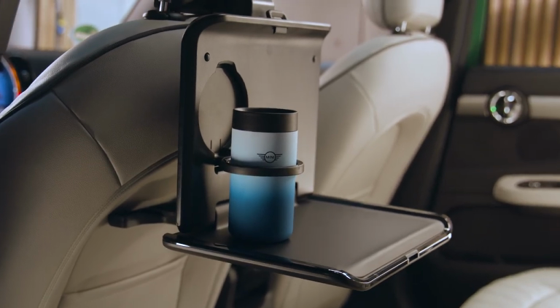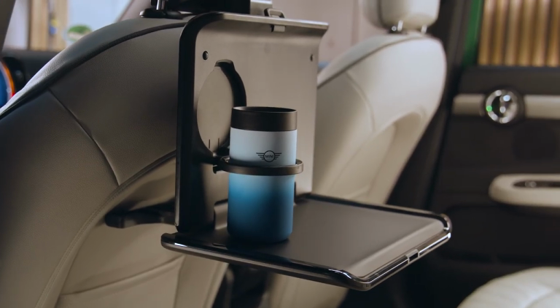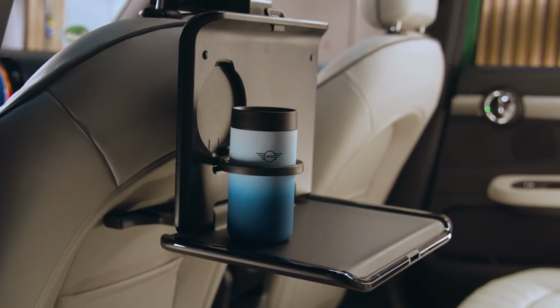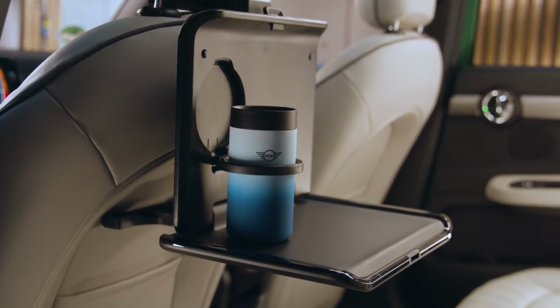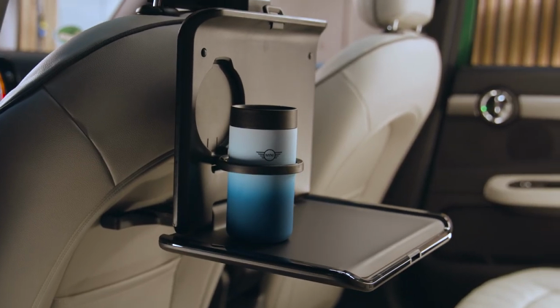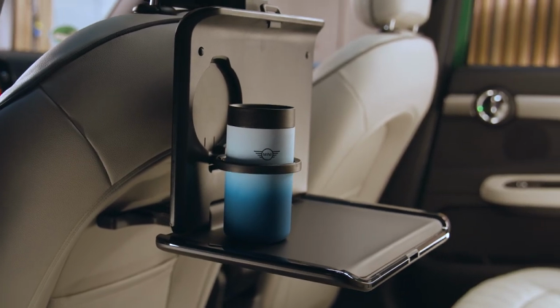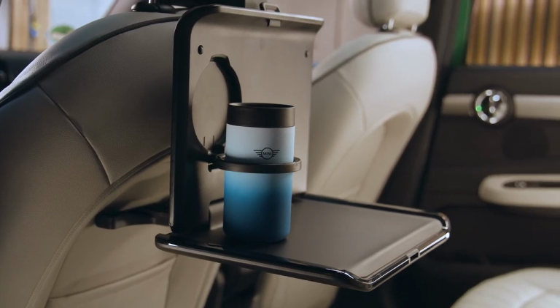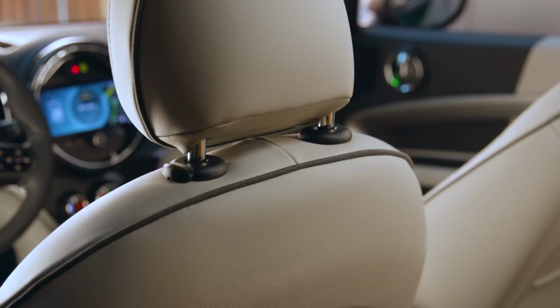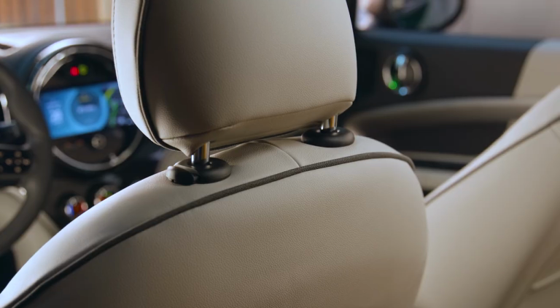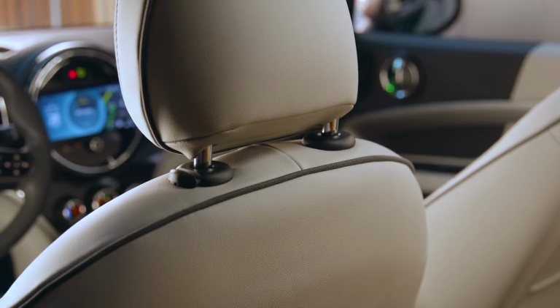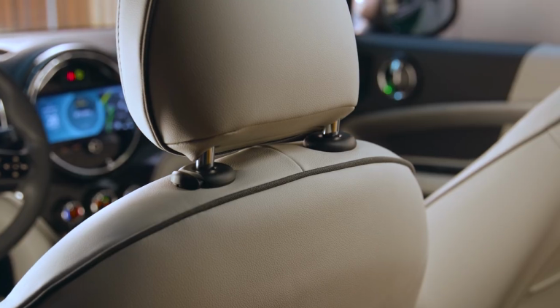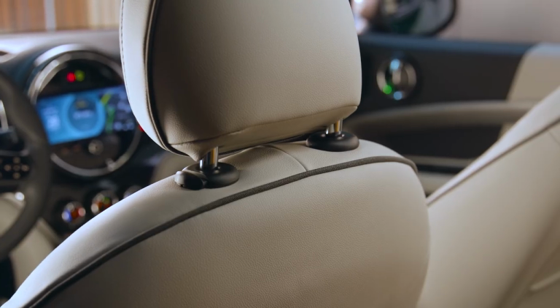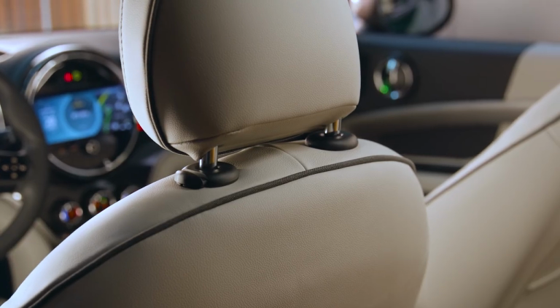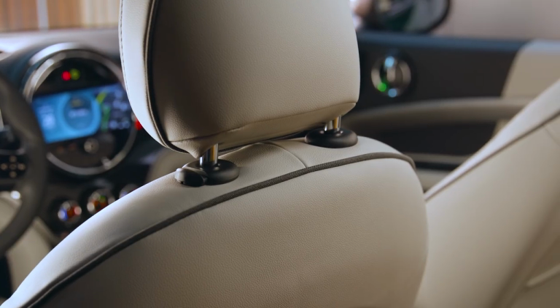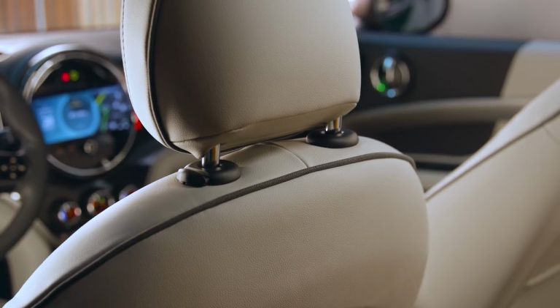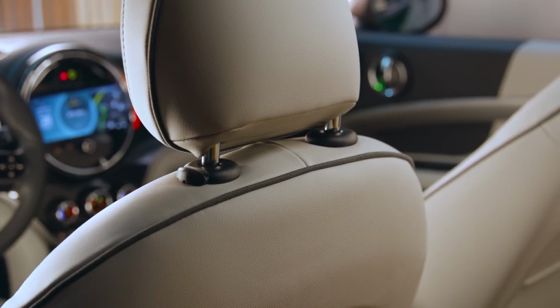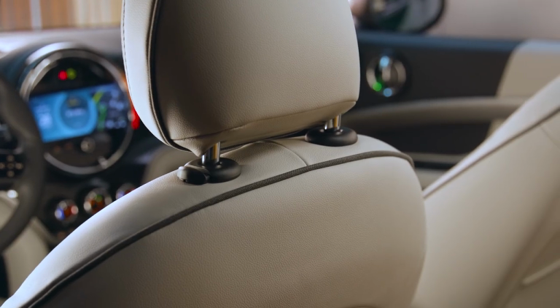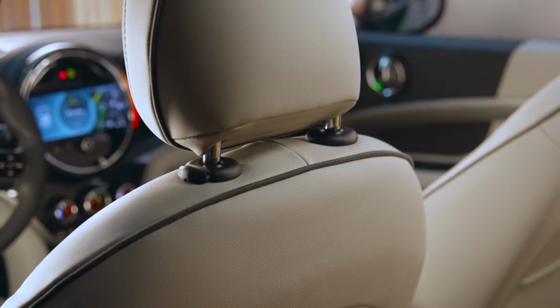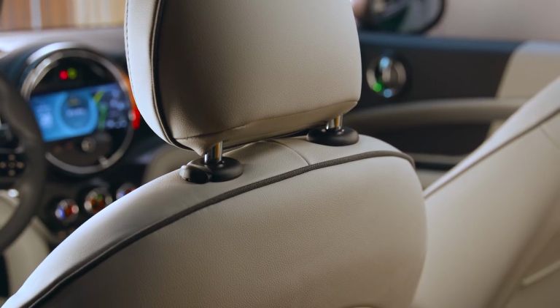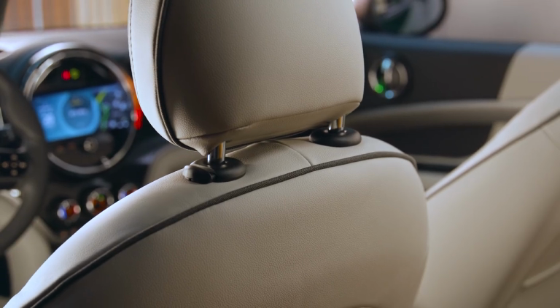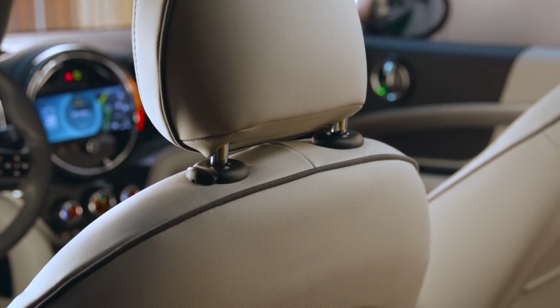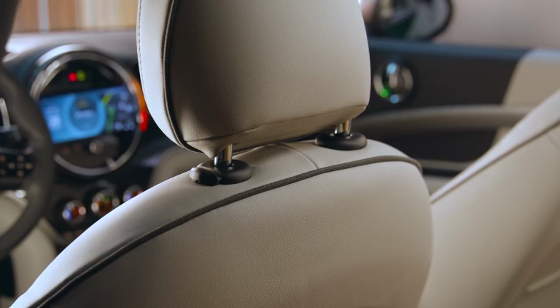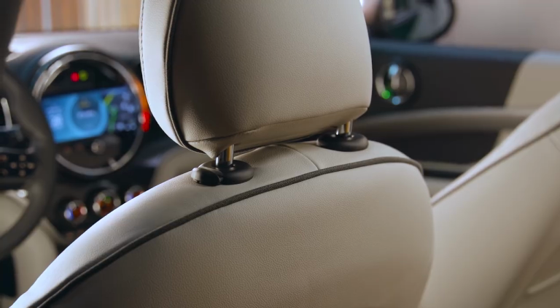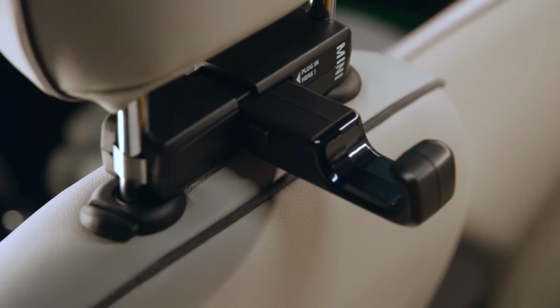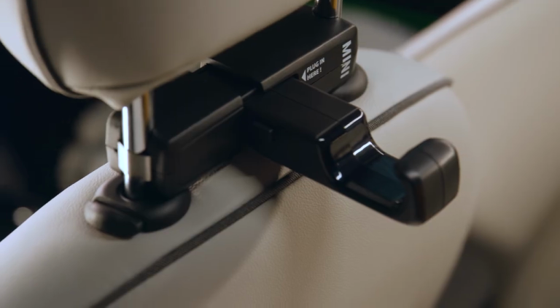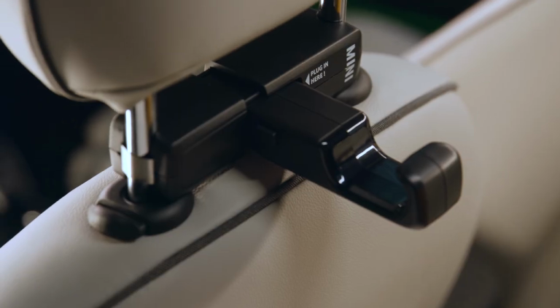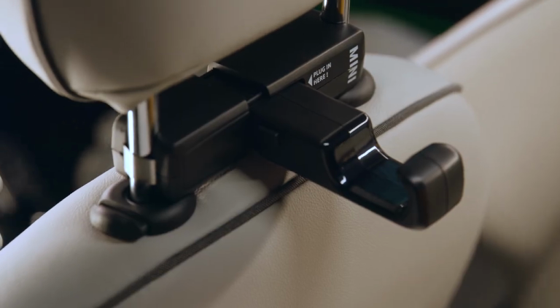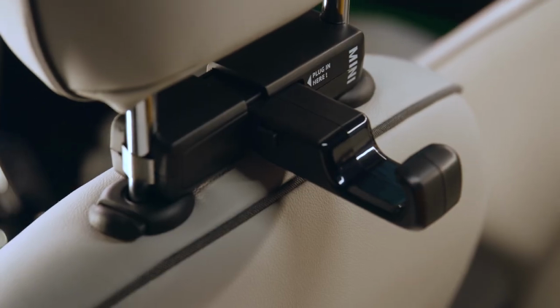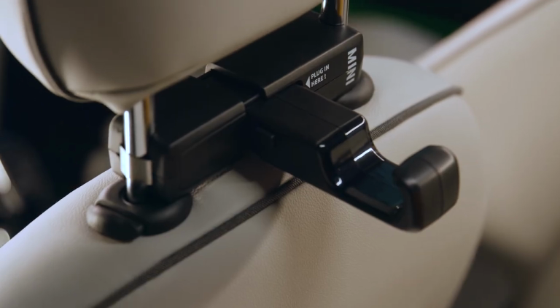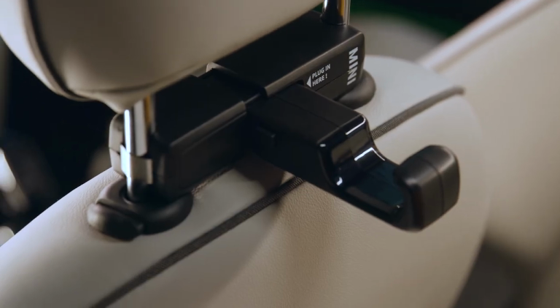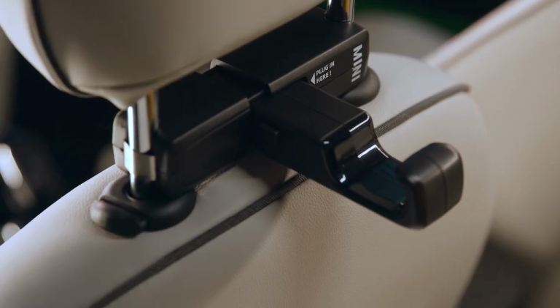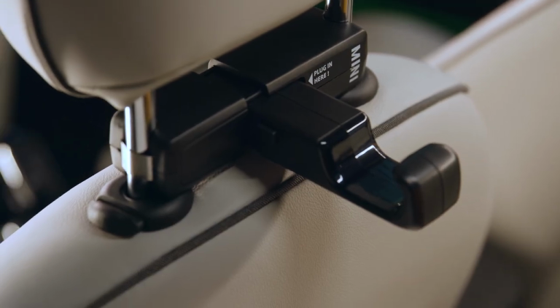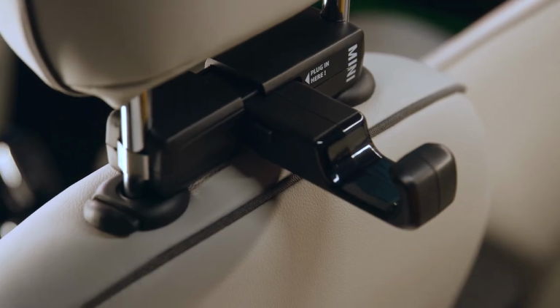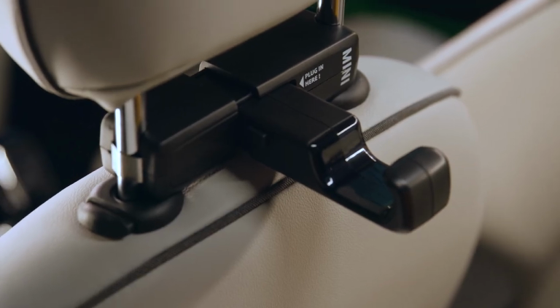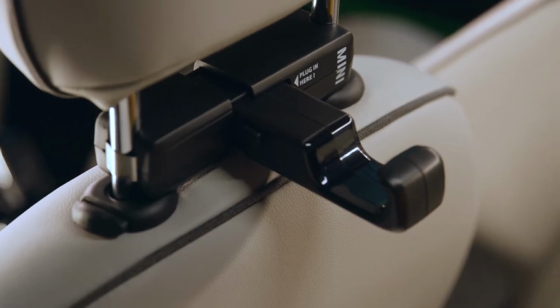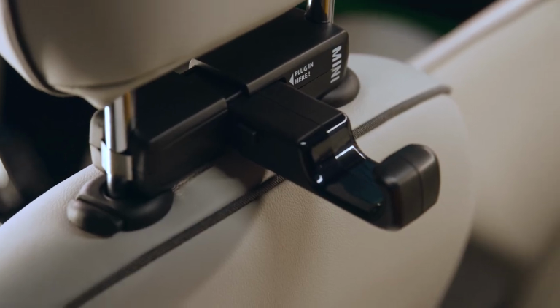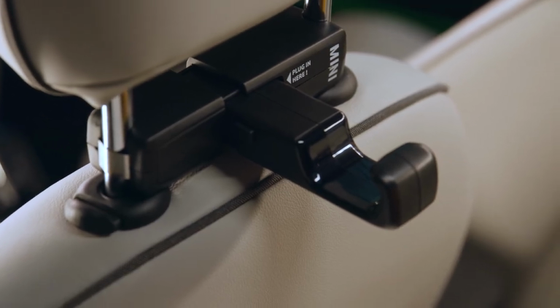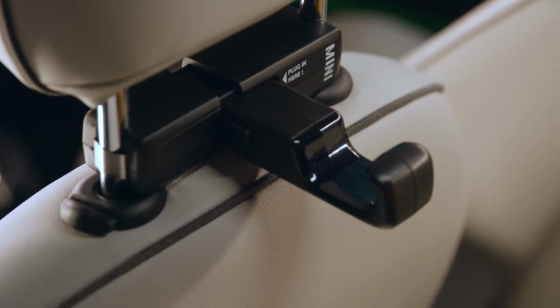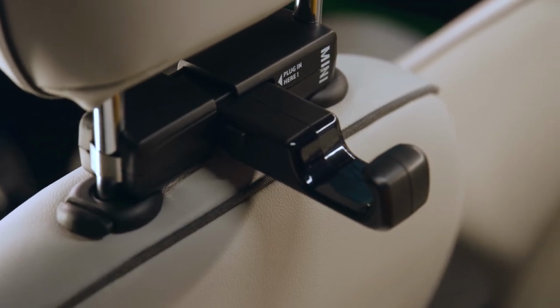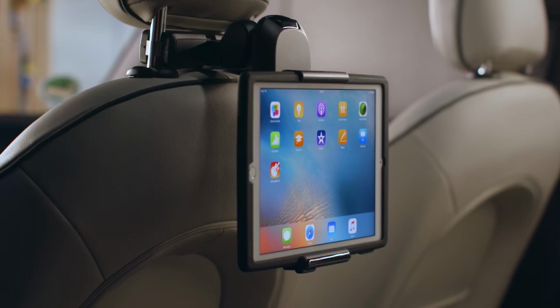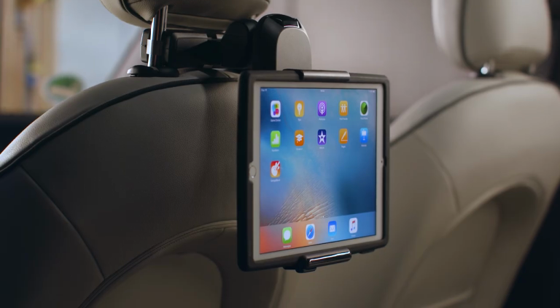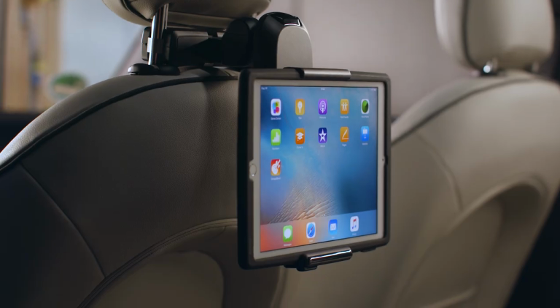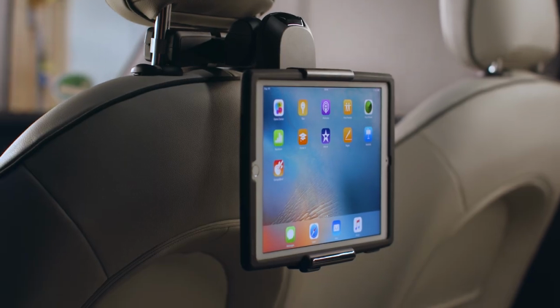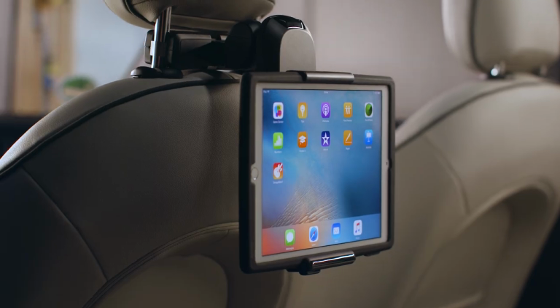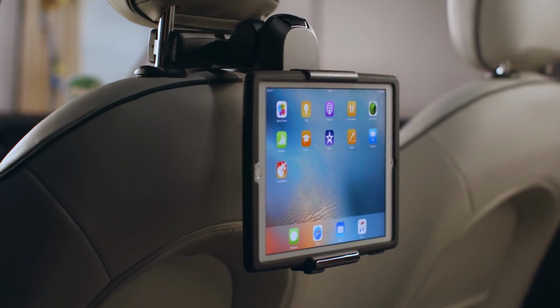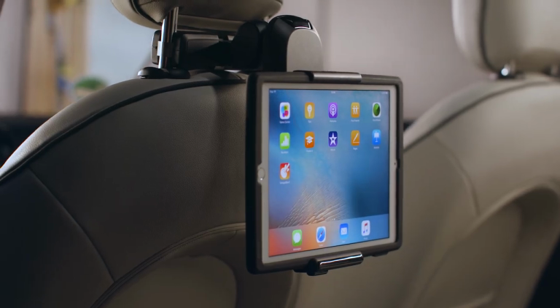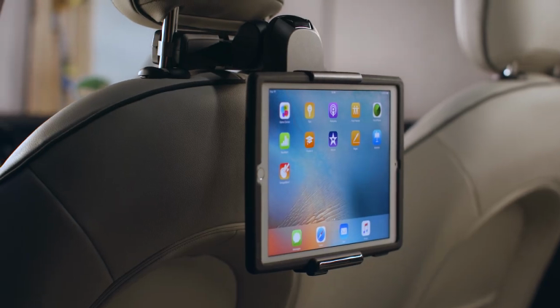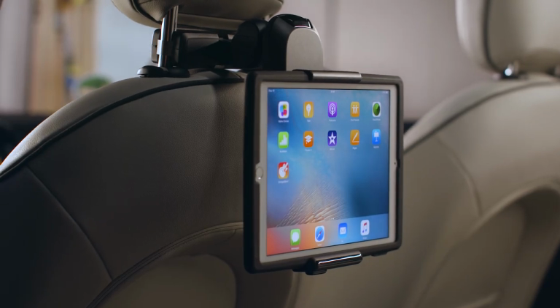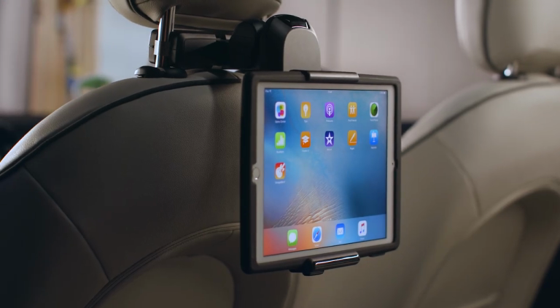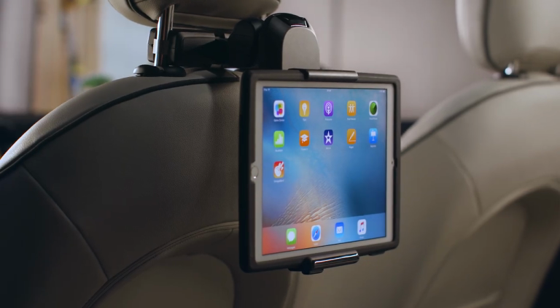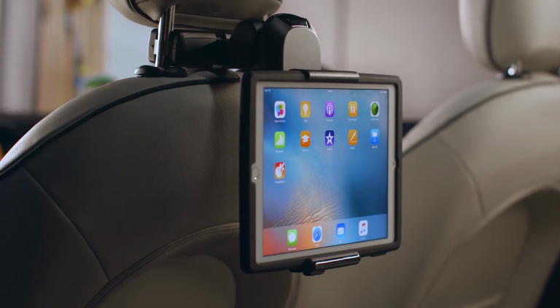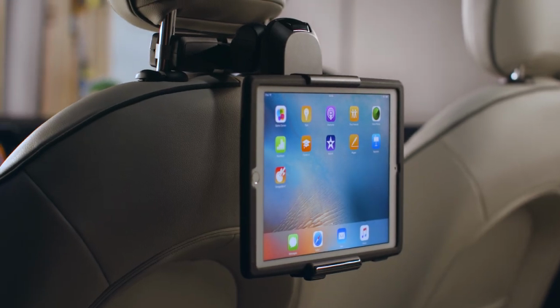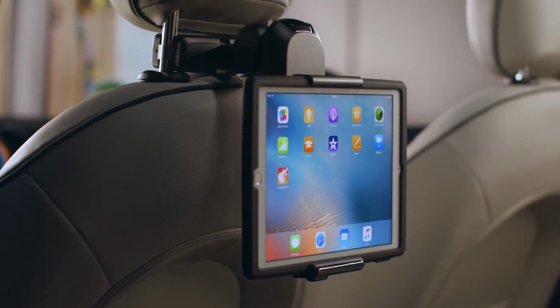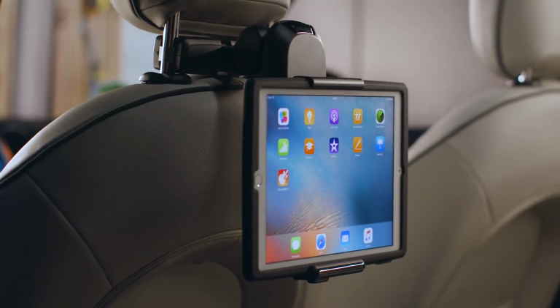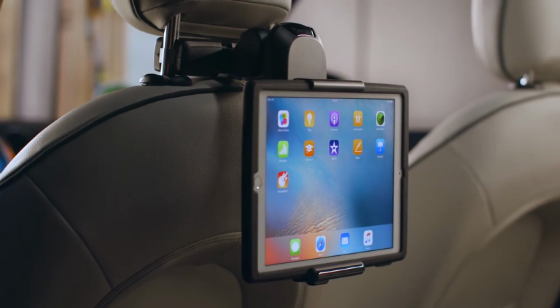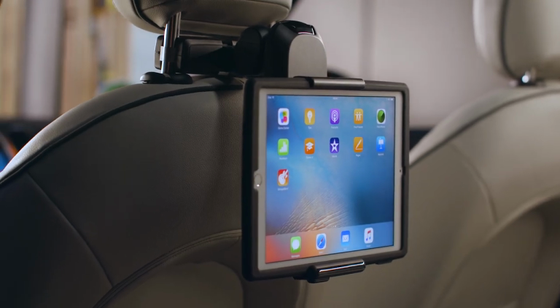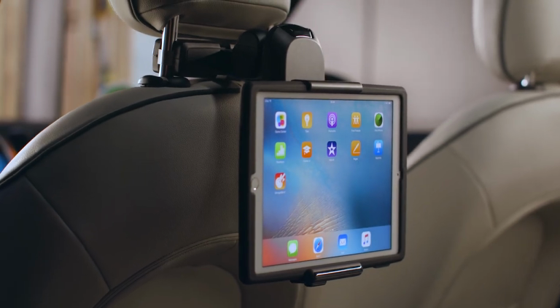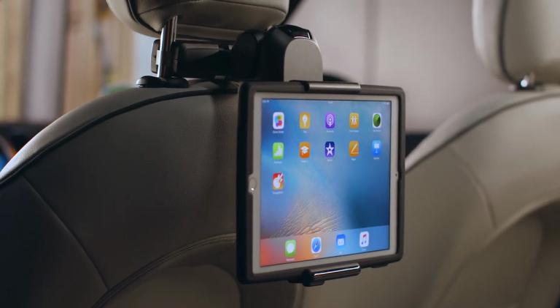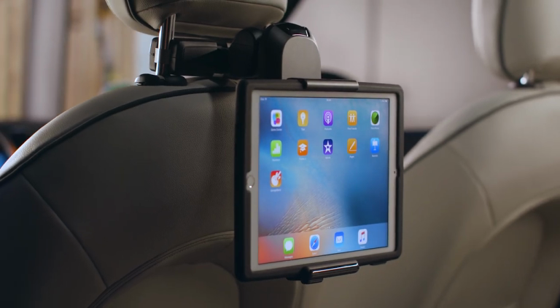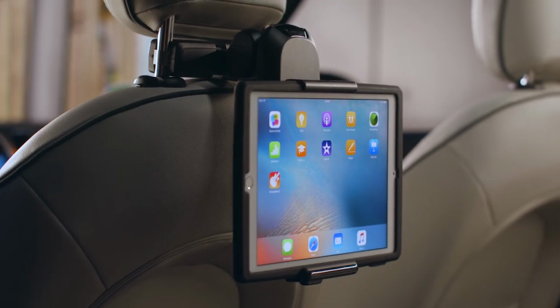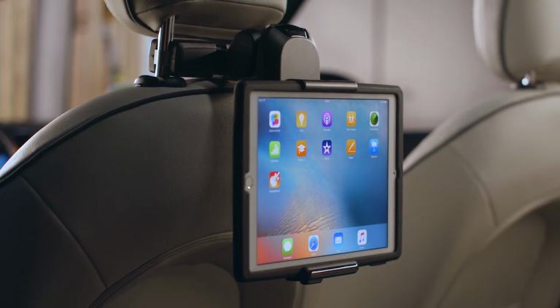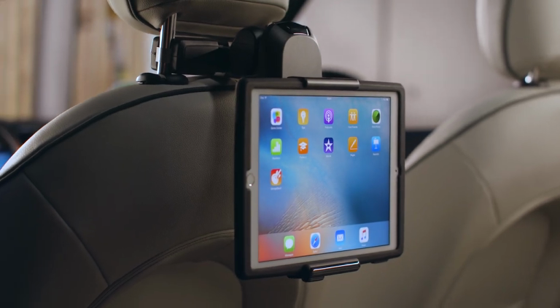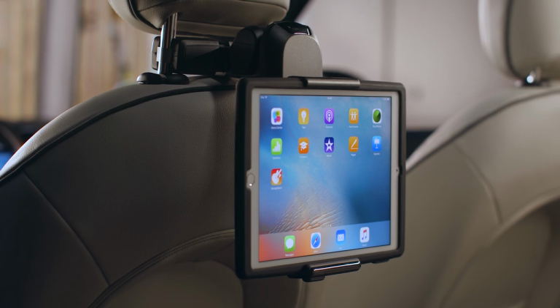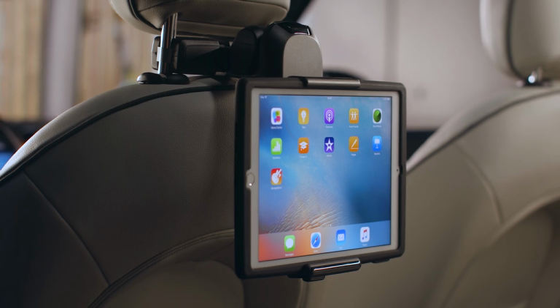For Mini models with regular front seat headrests, the Mini travel and comfort system provides additional comfortable facilities for rear passengers.